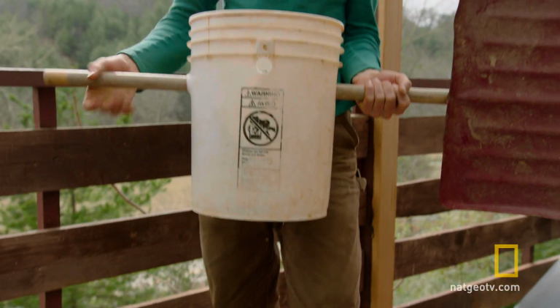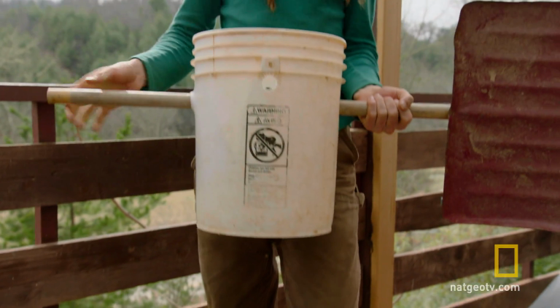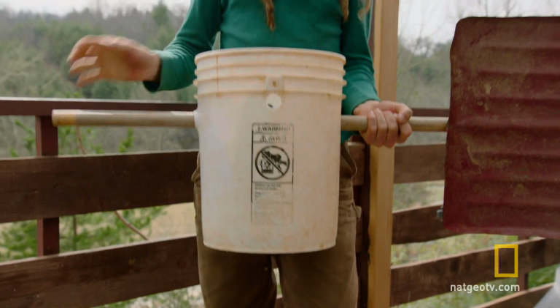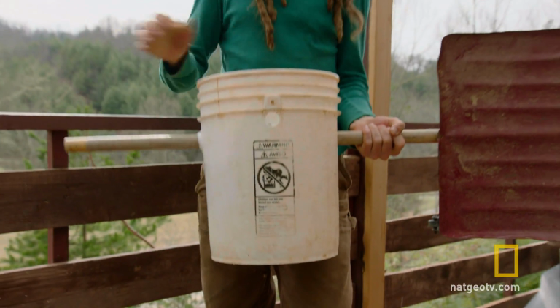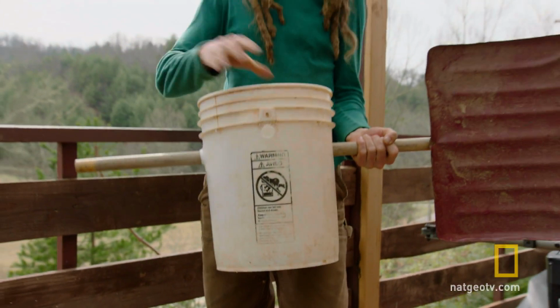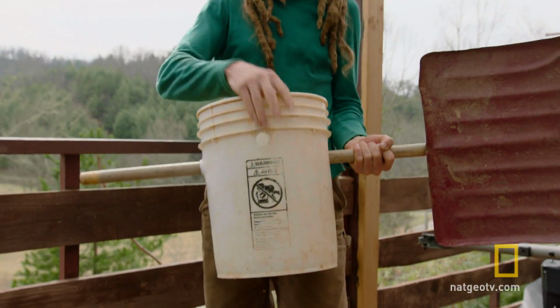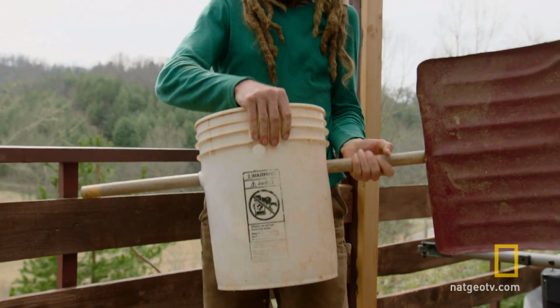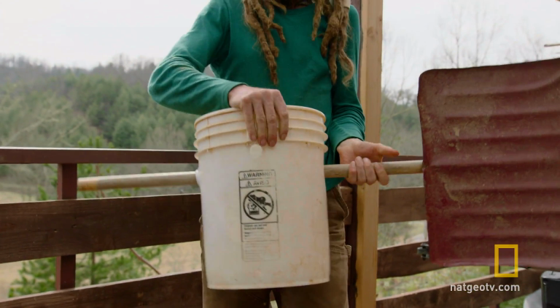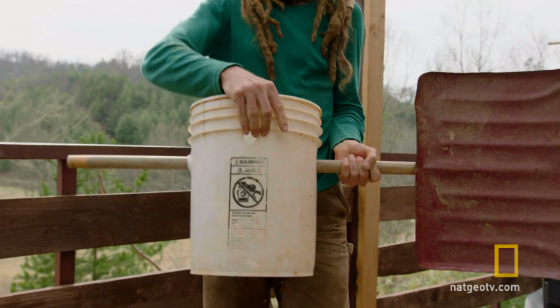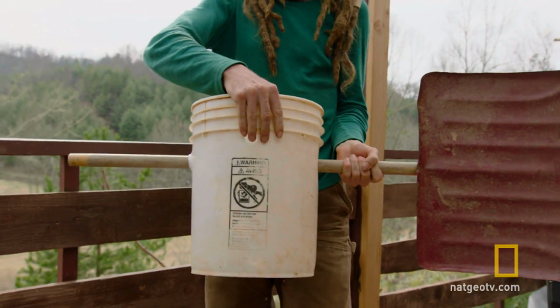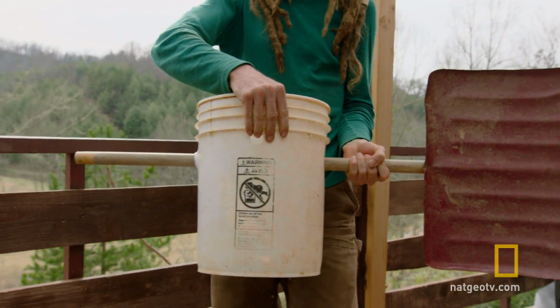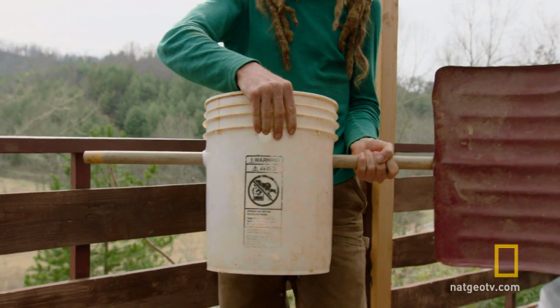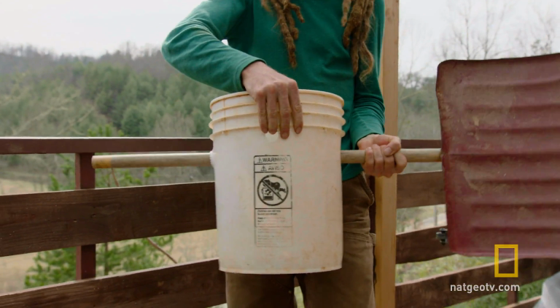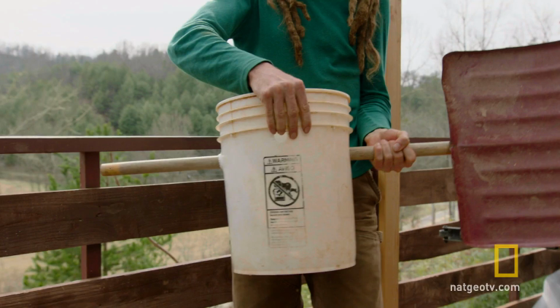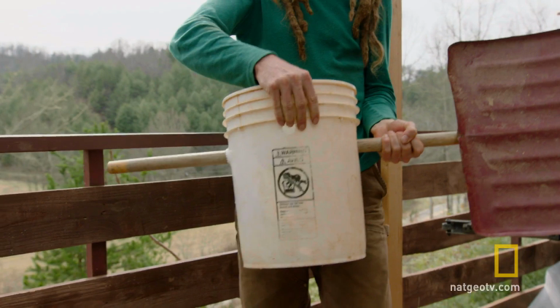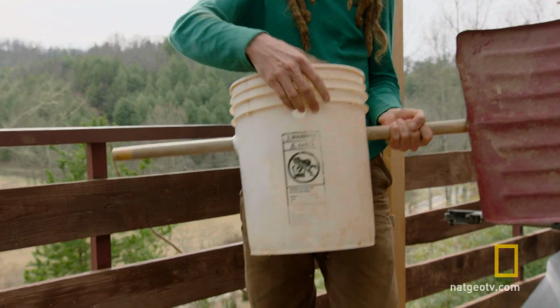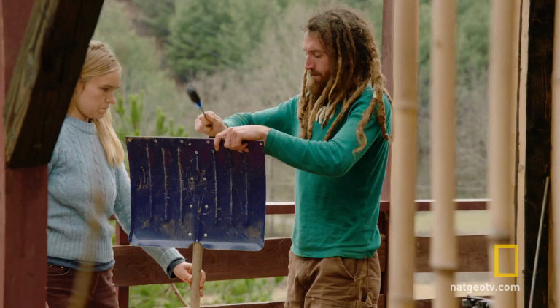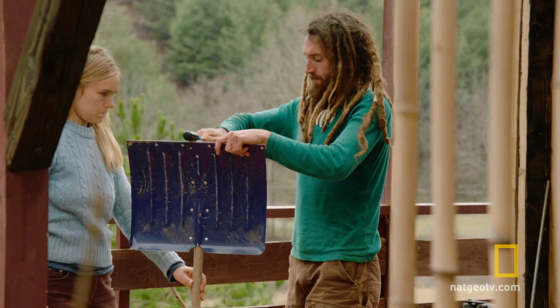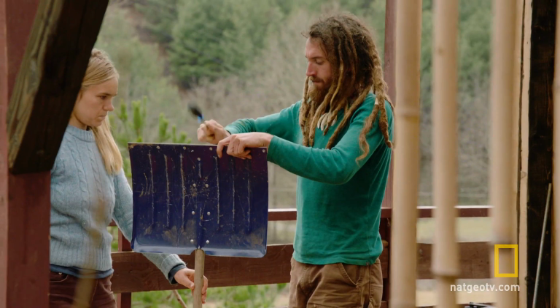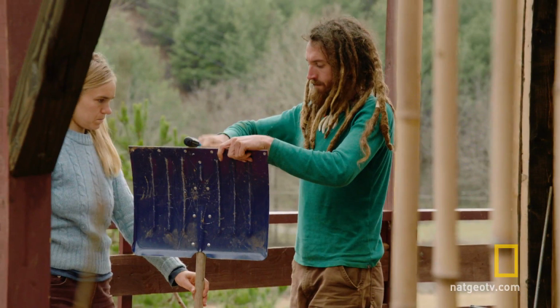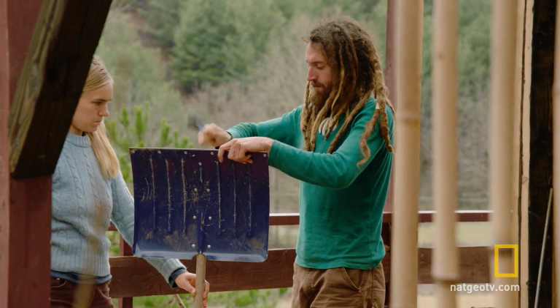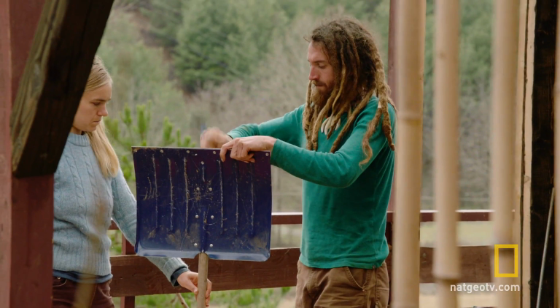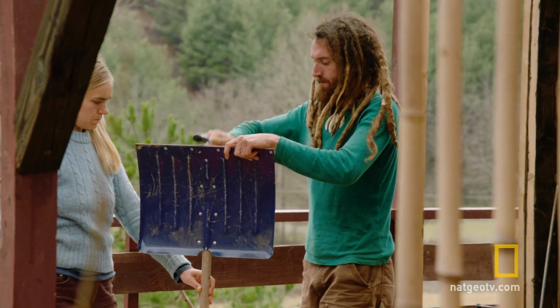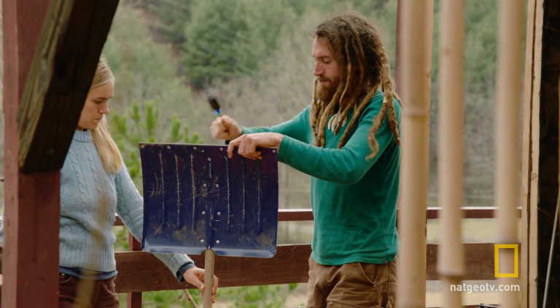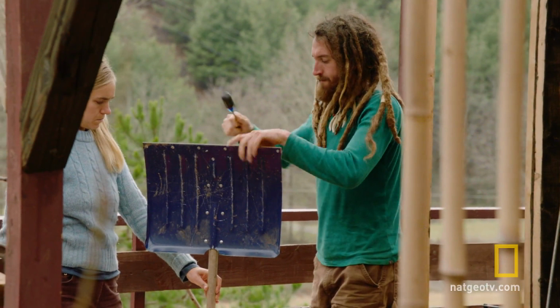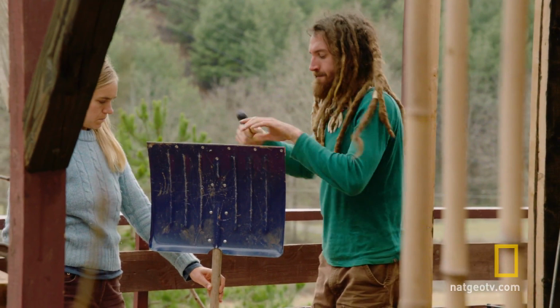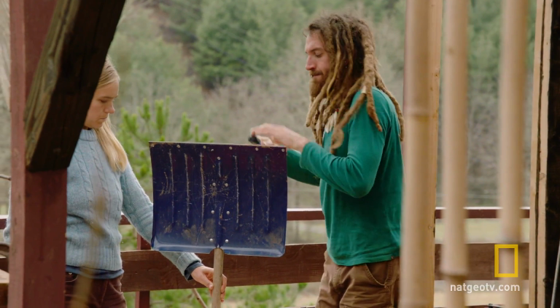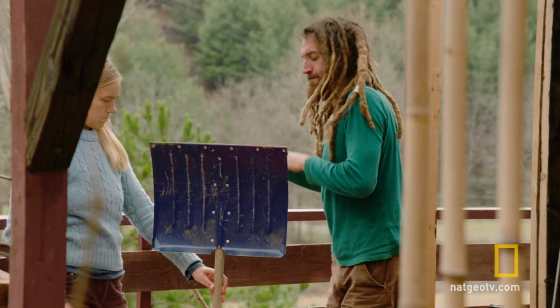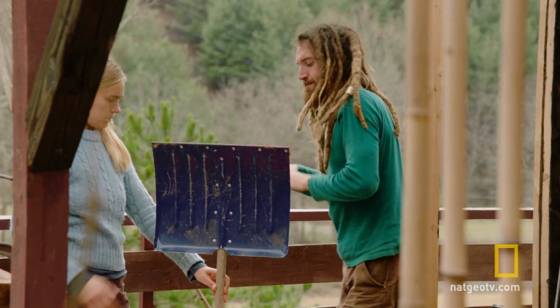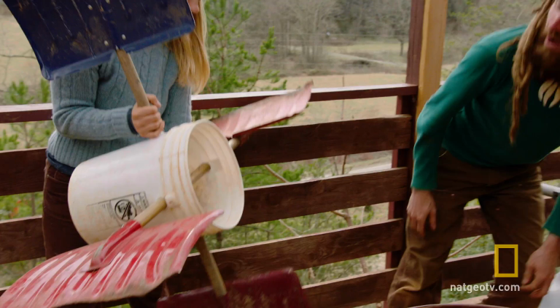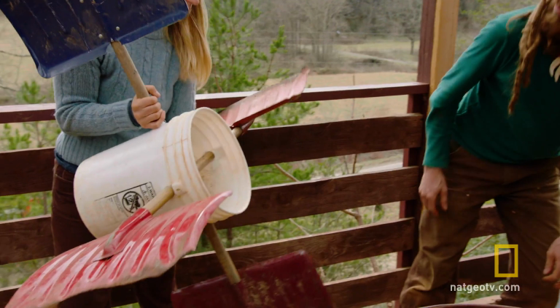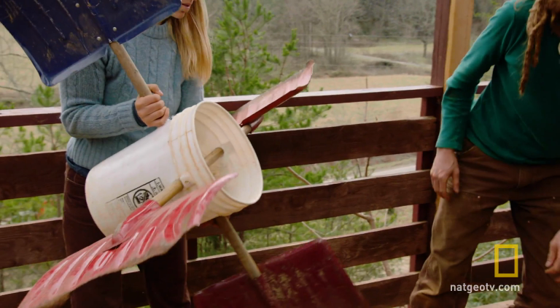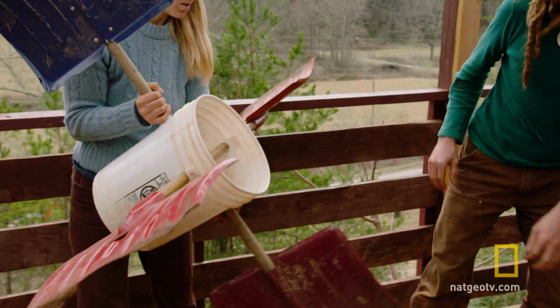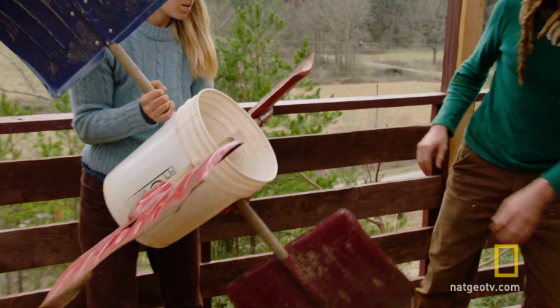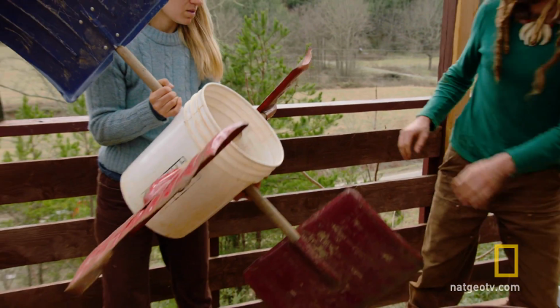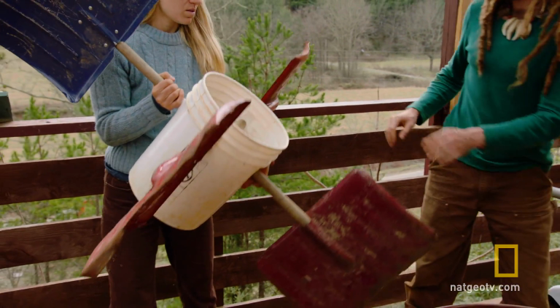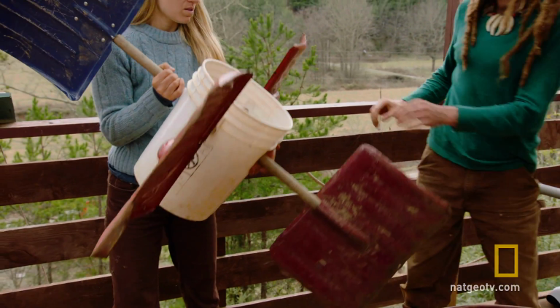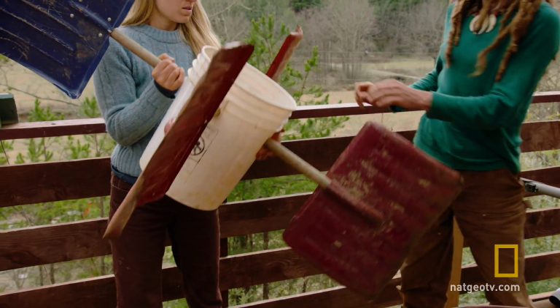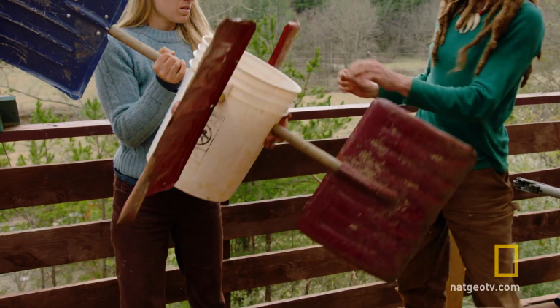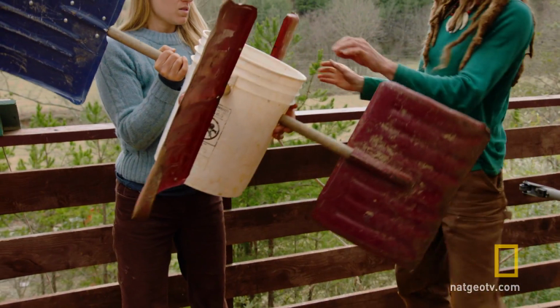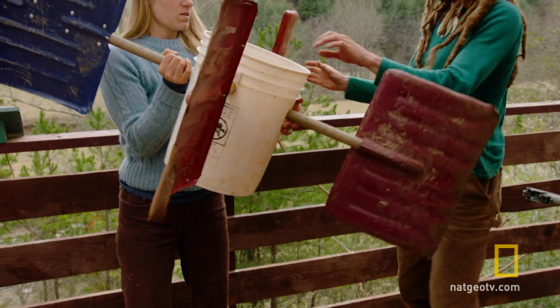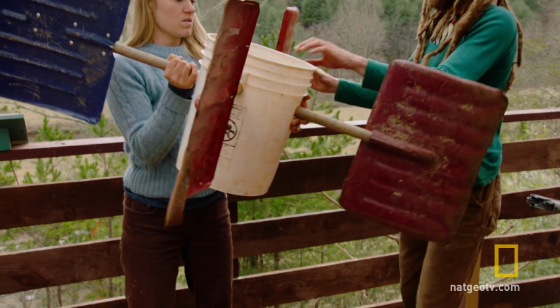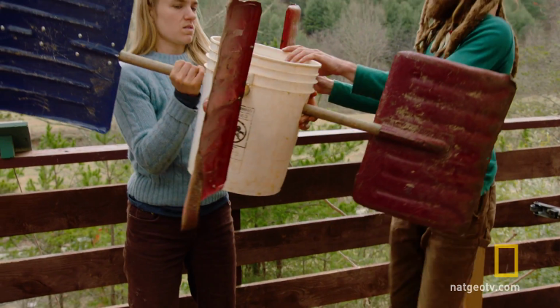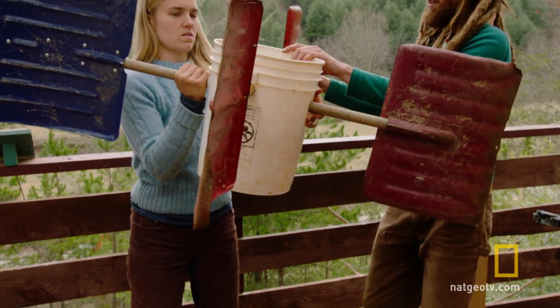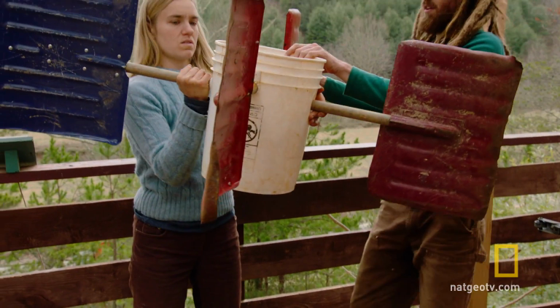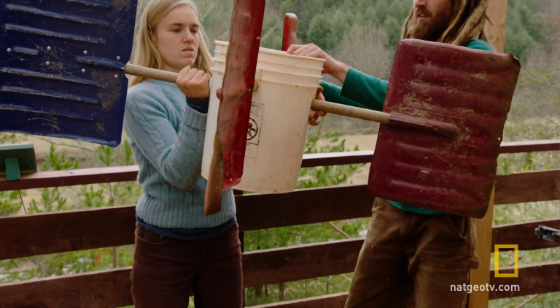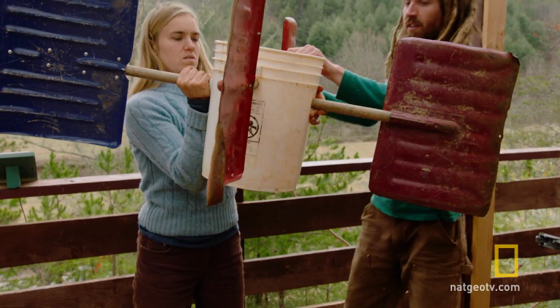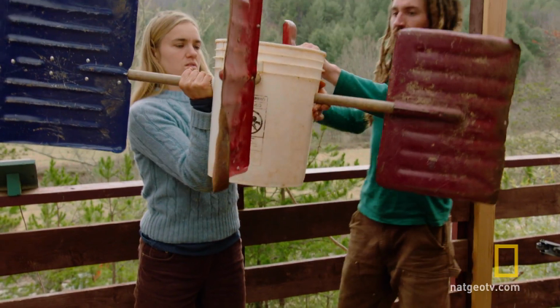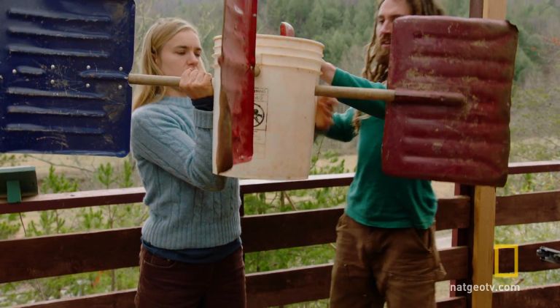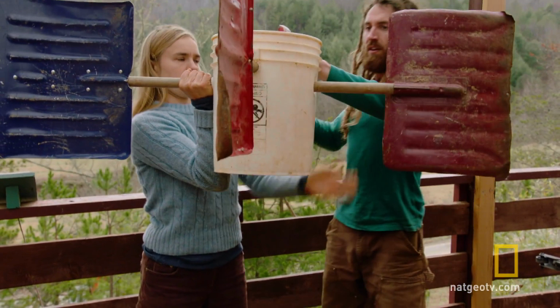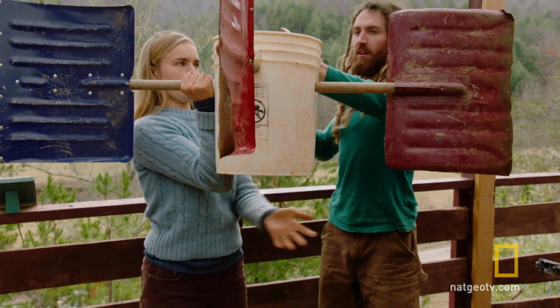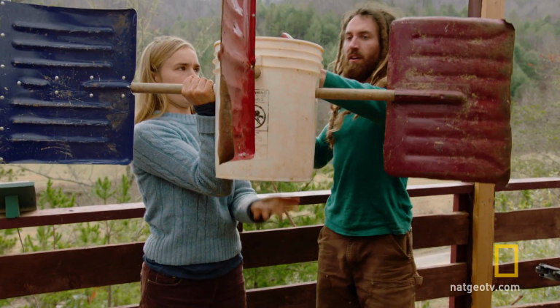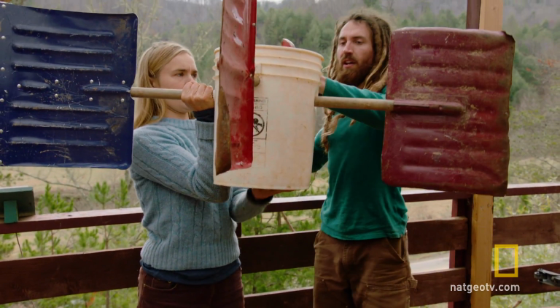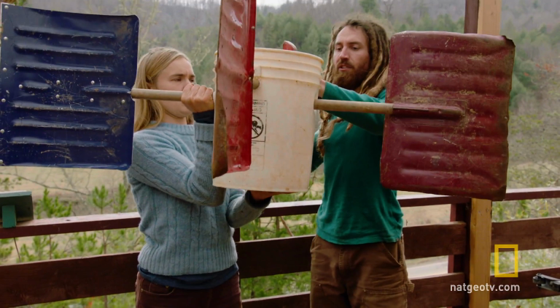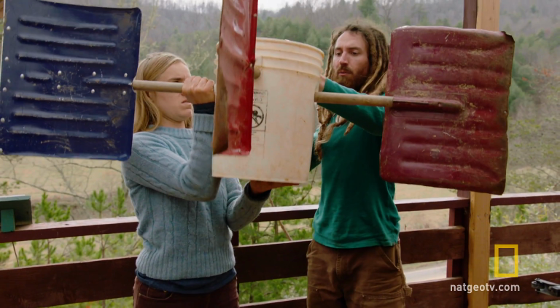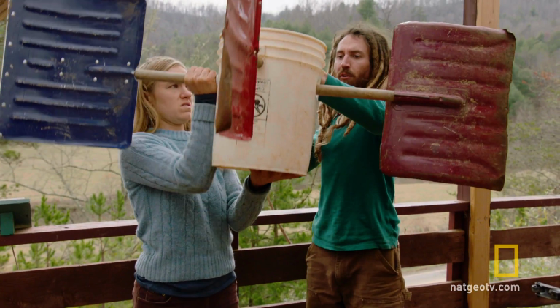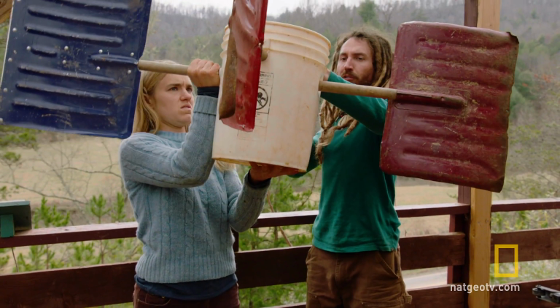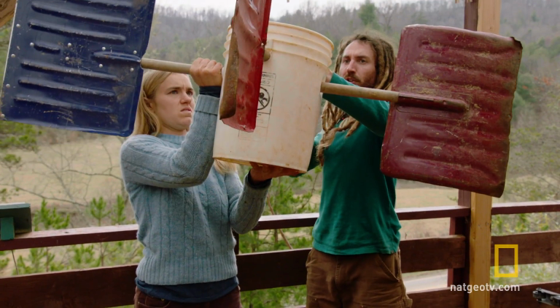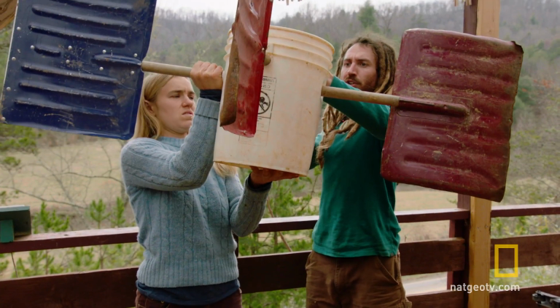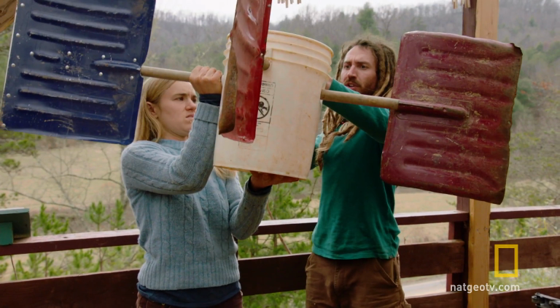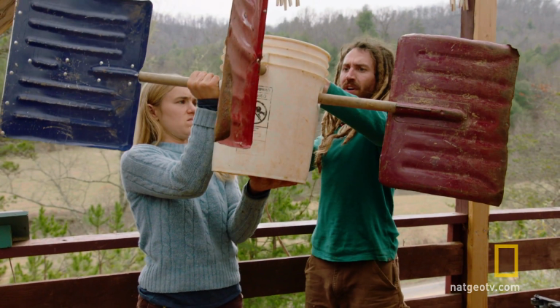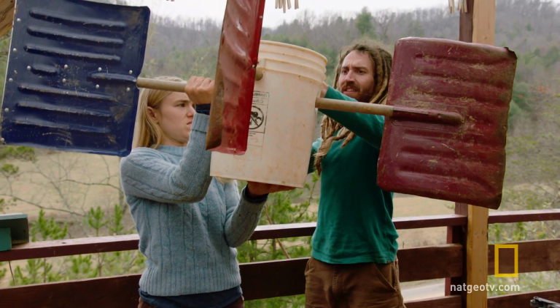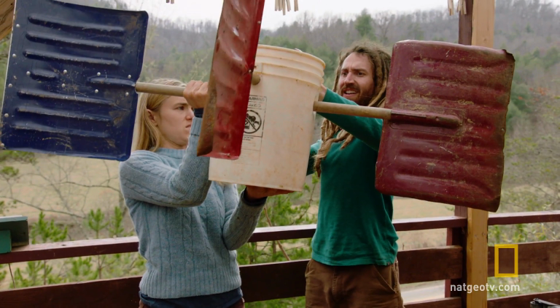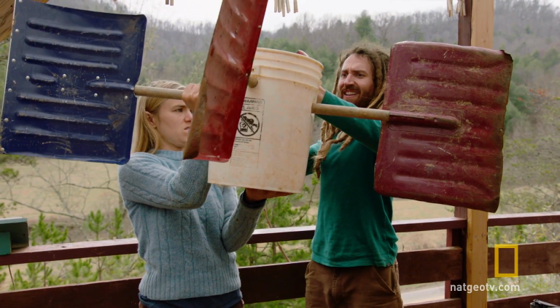My masterpiece. Look at that freaked out contraption — that's from the future, I think.